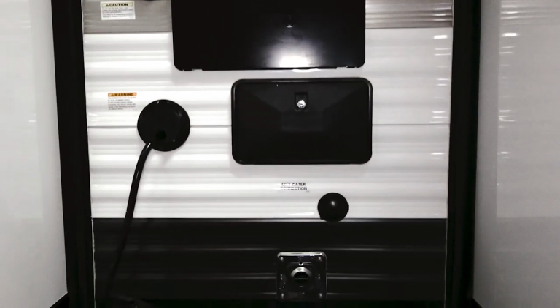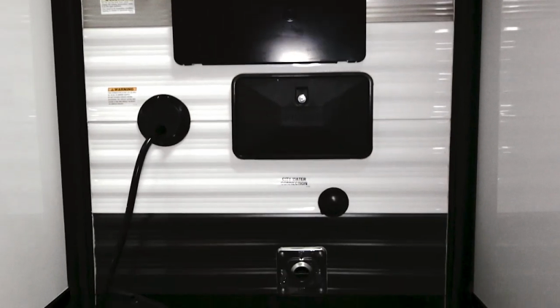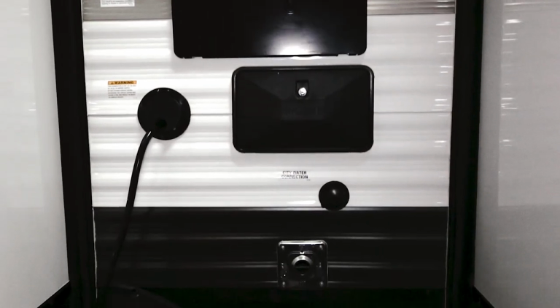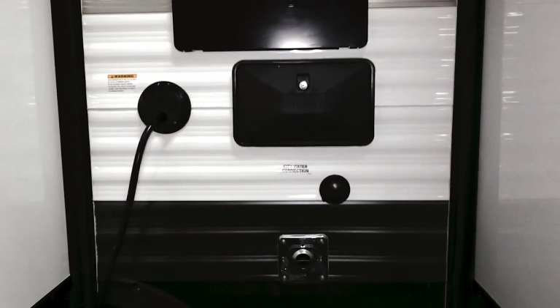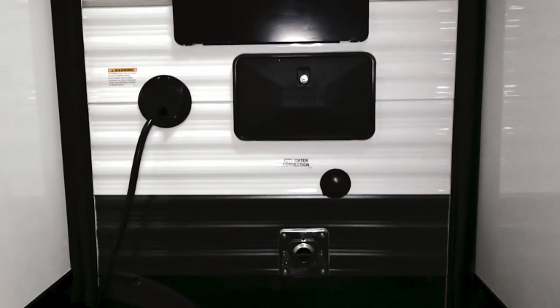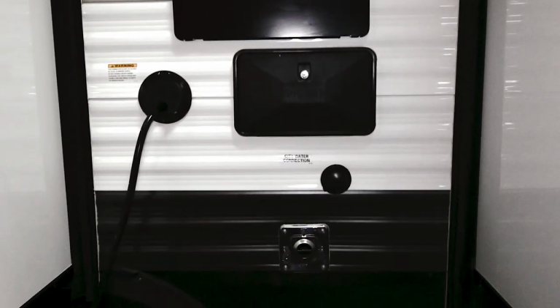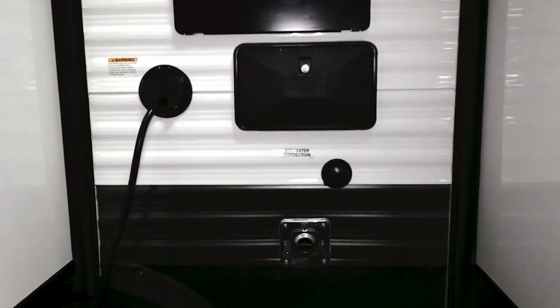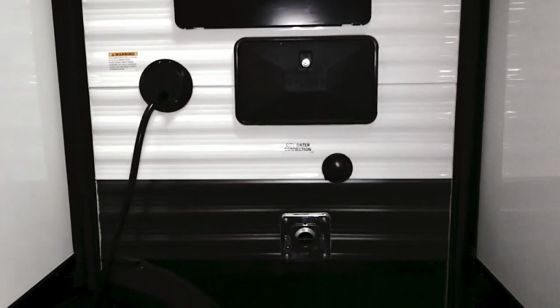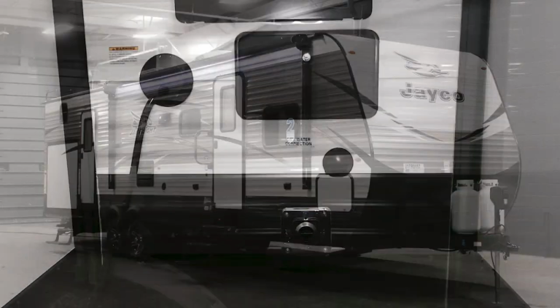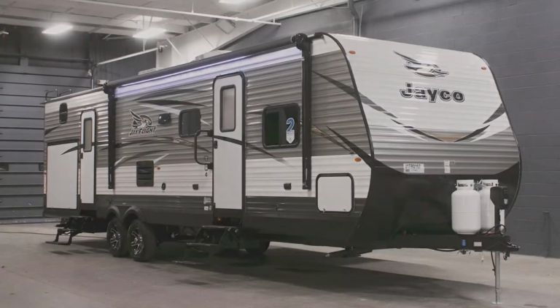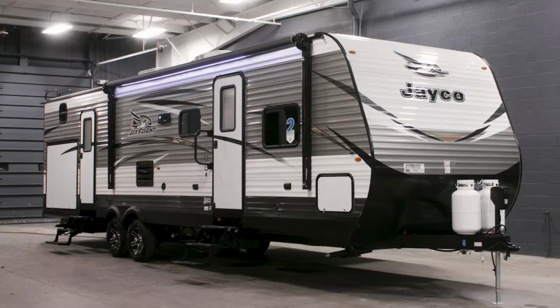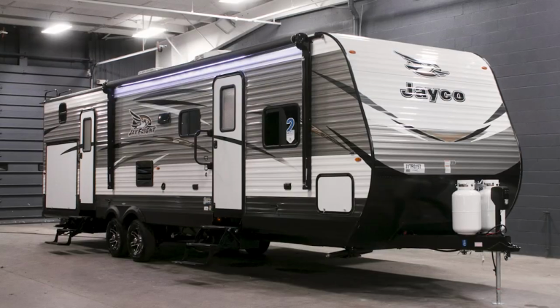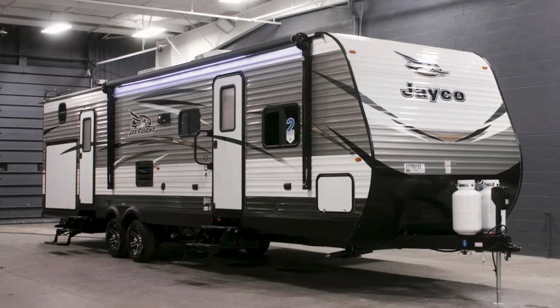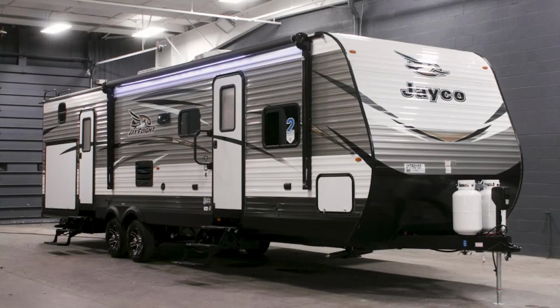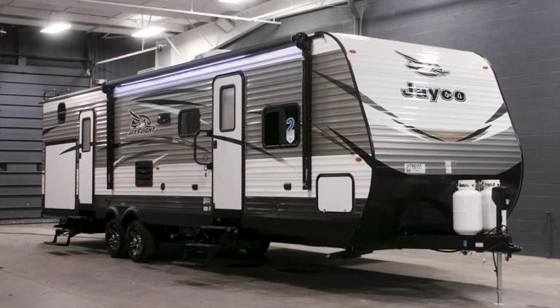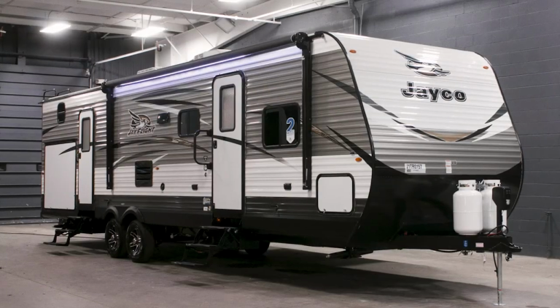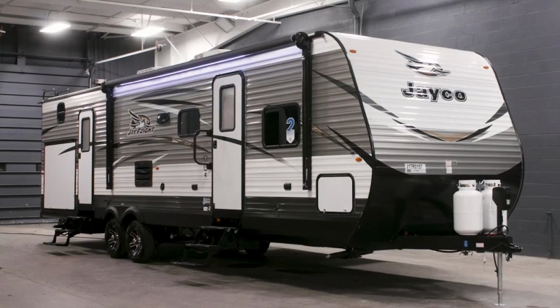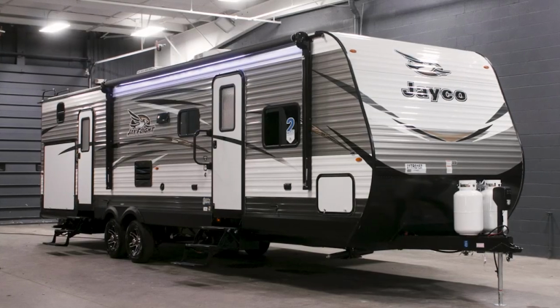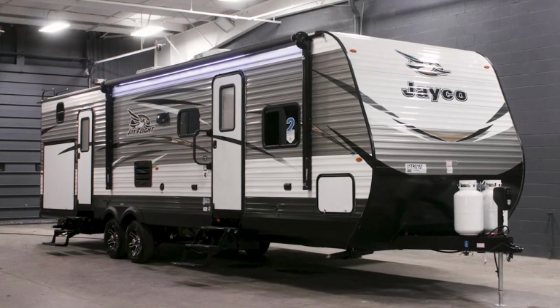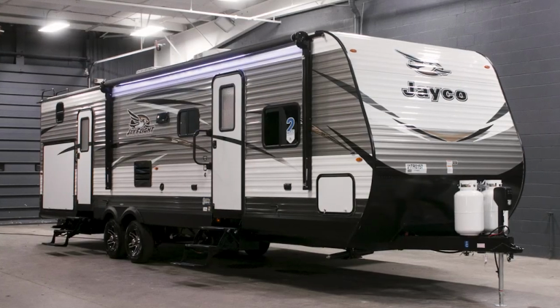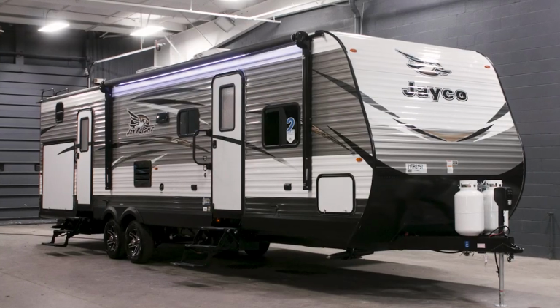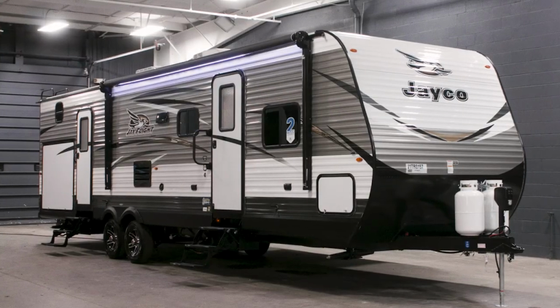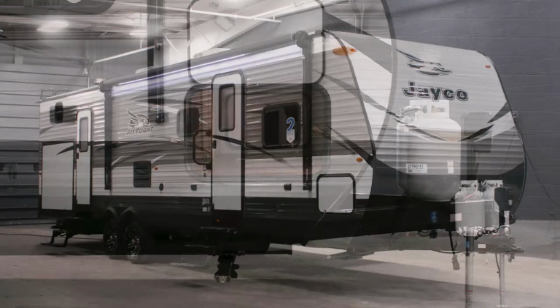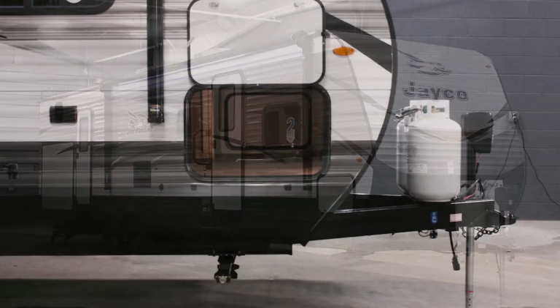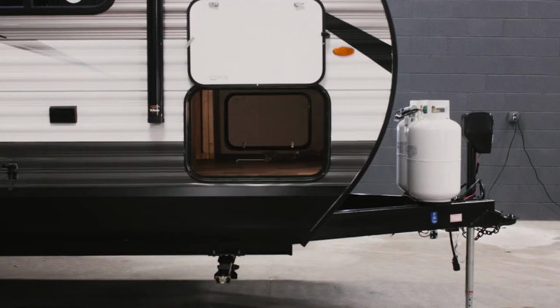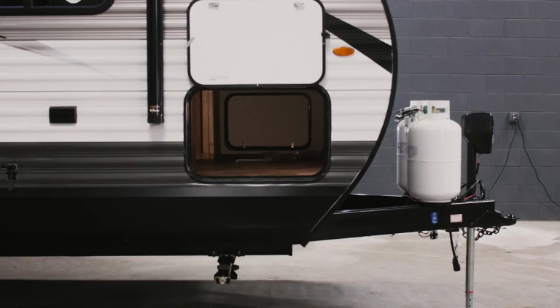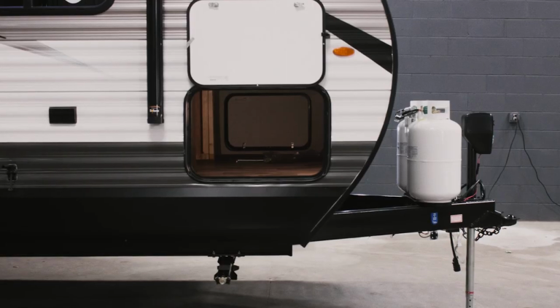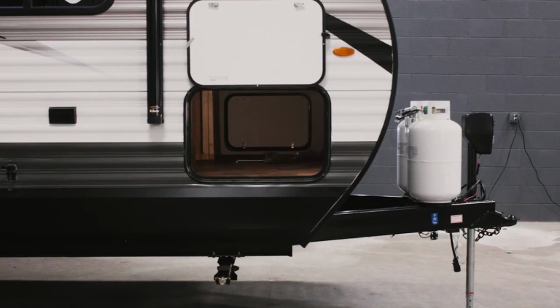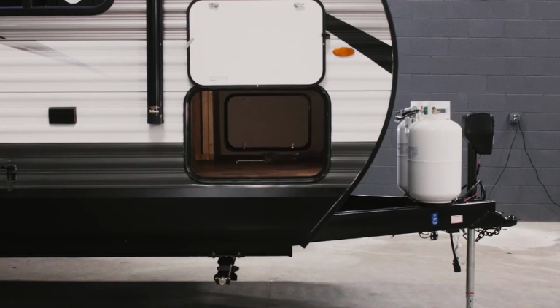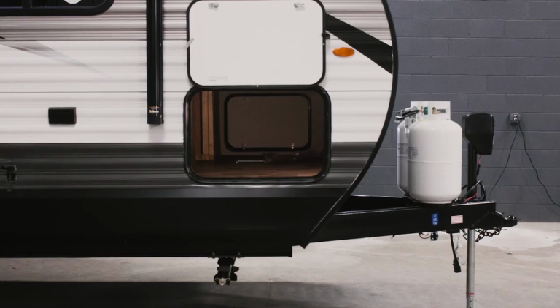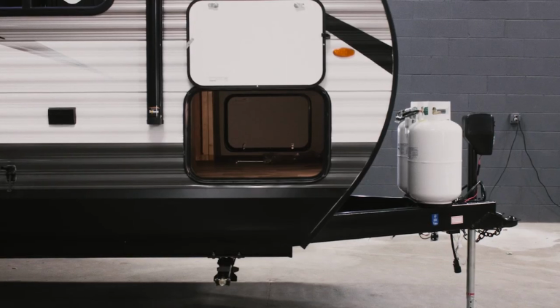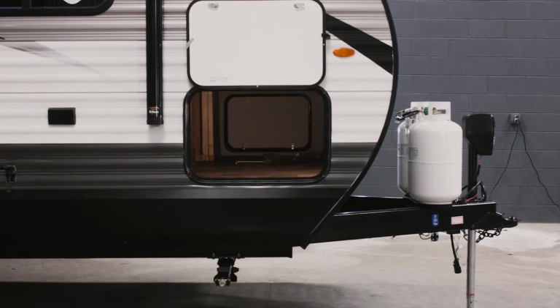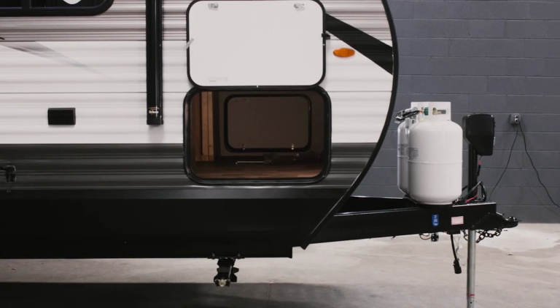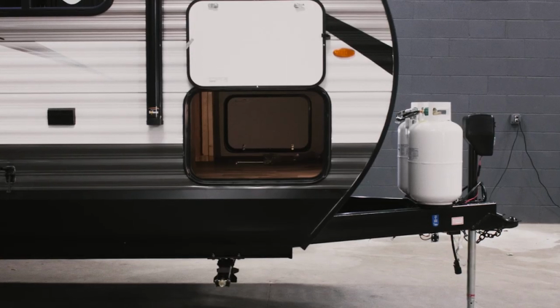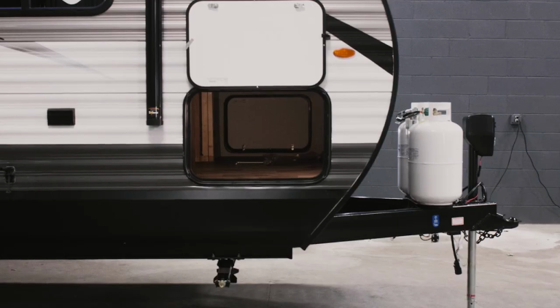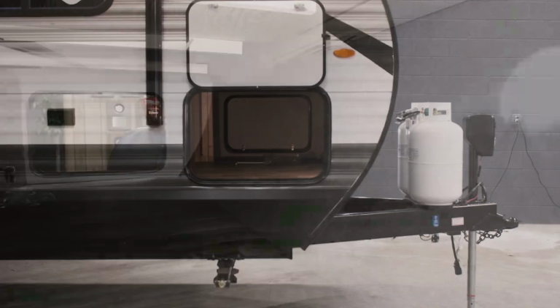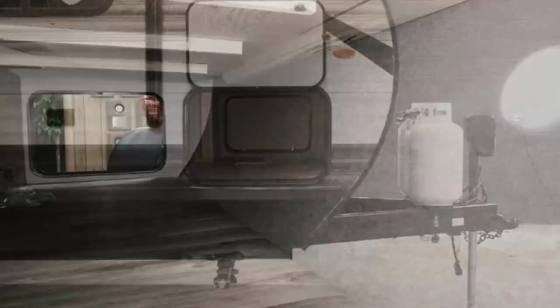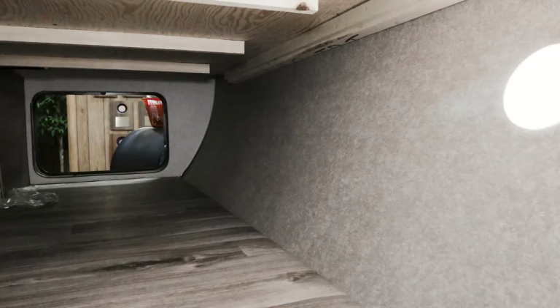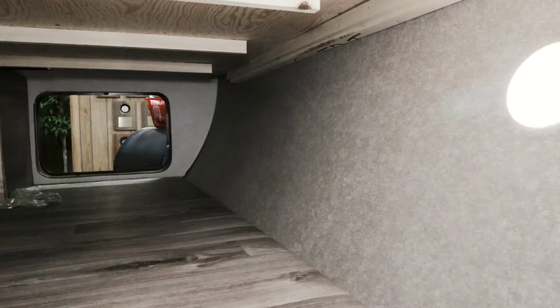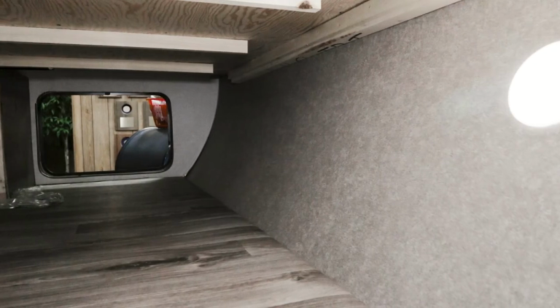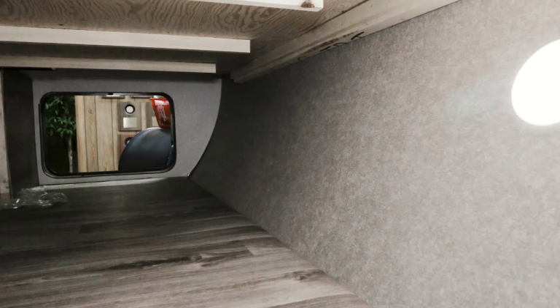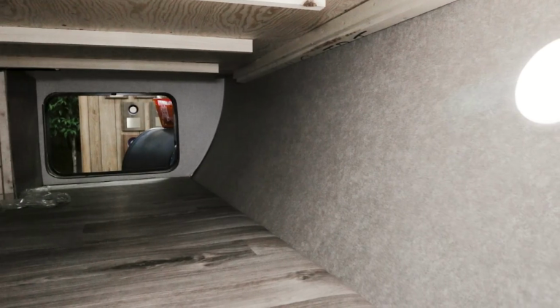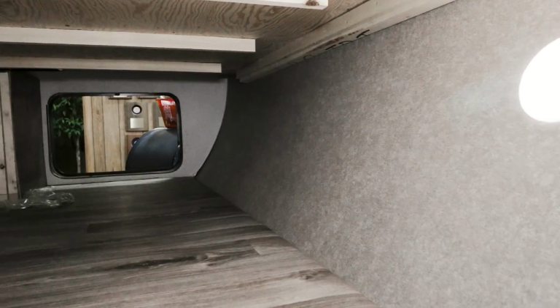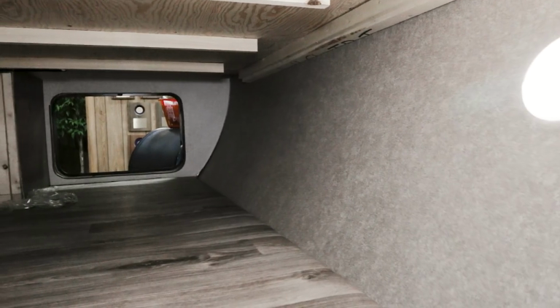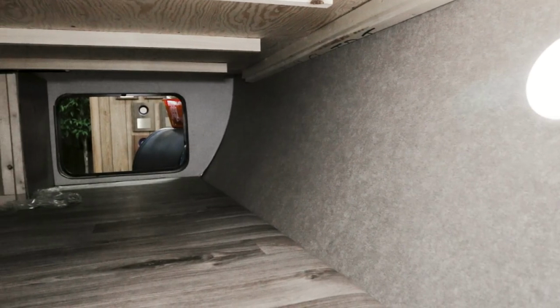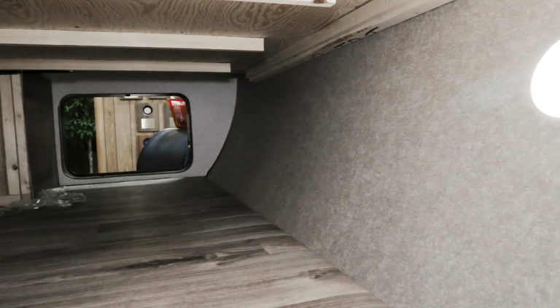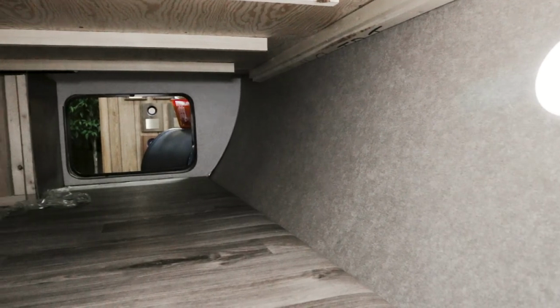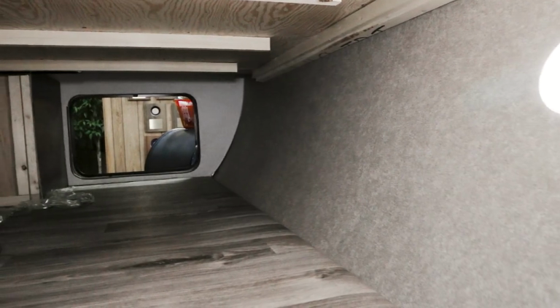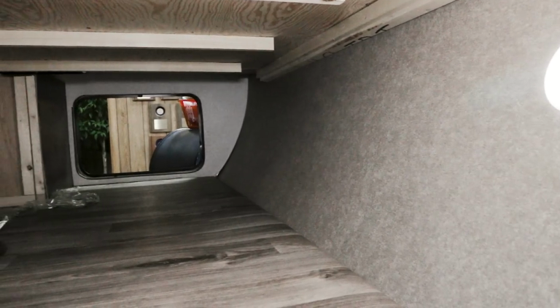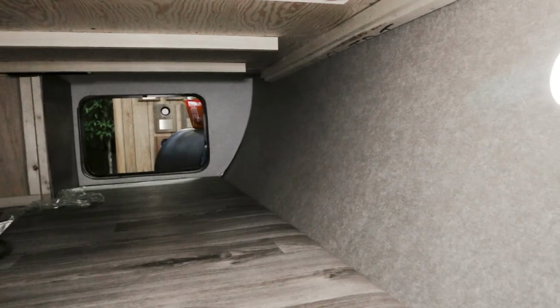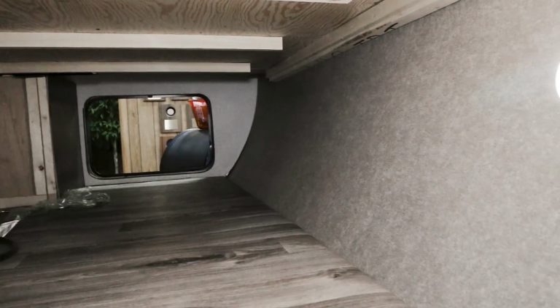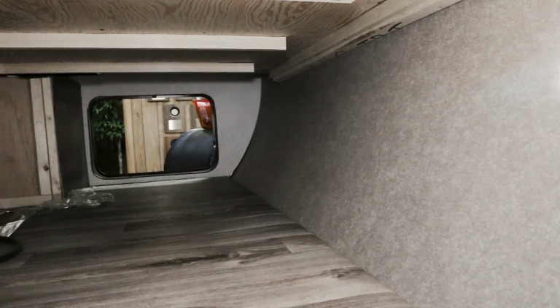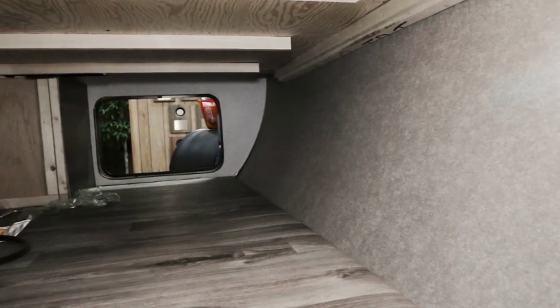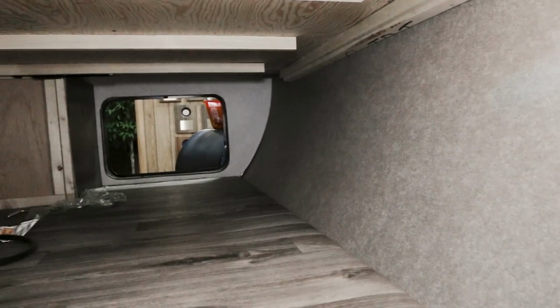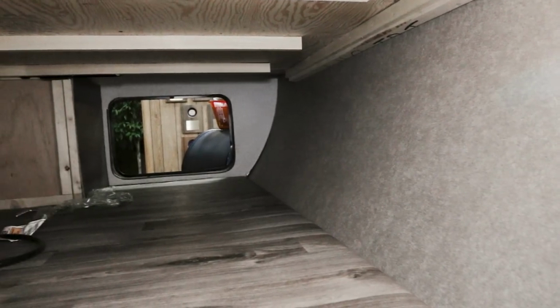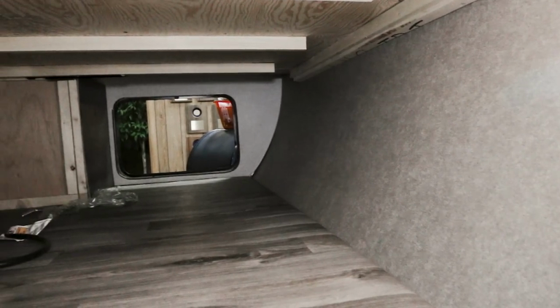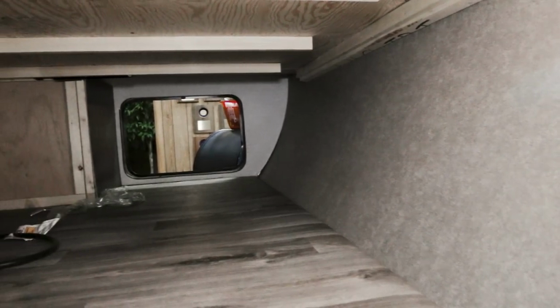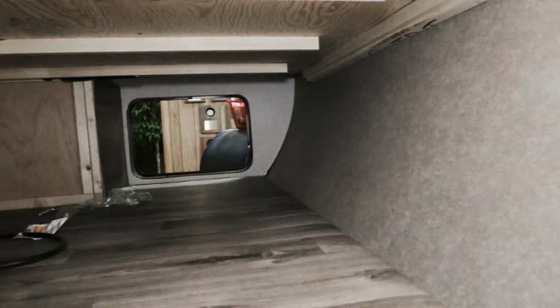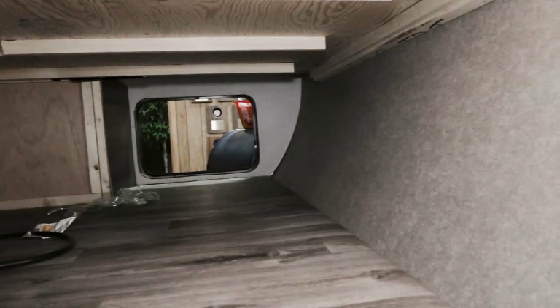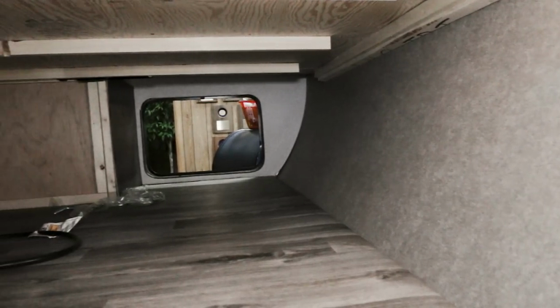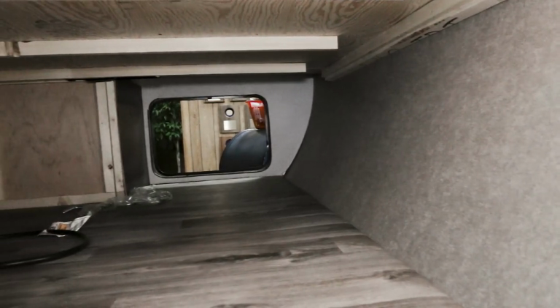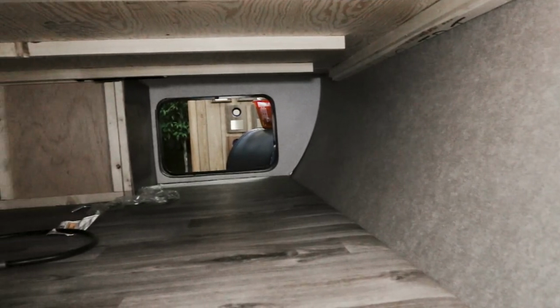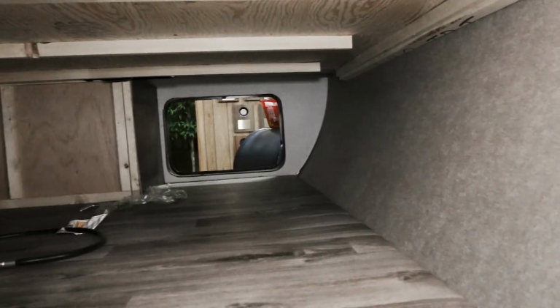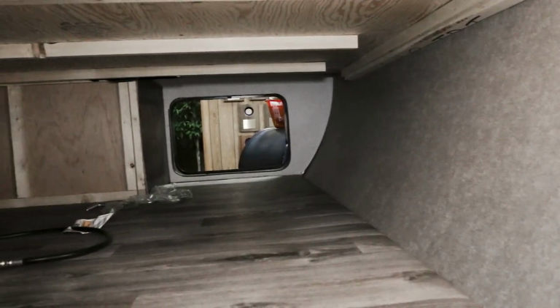Coming around the other side, we see the pass-through storage in the front, equipped with LED lights. You can also access this area from the bedroom.